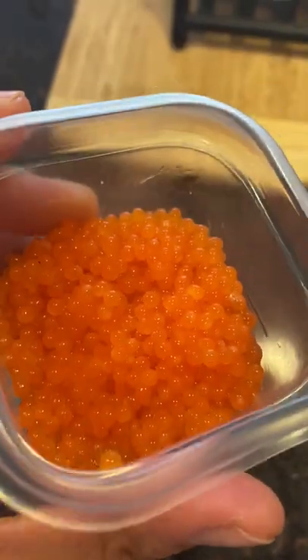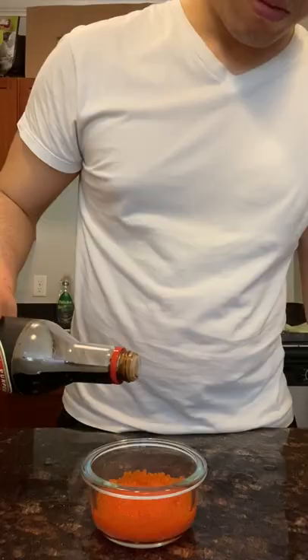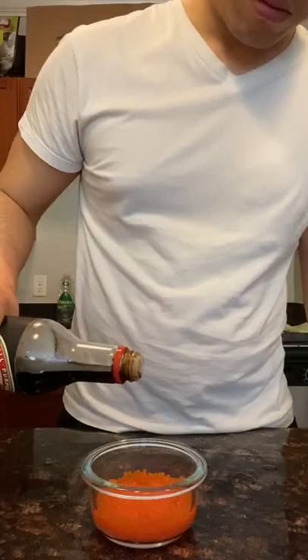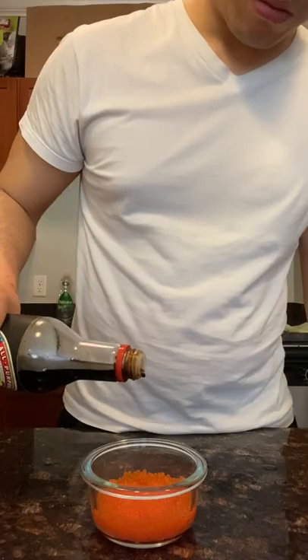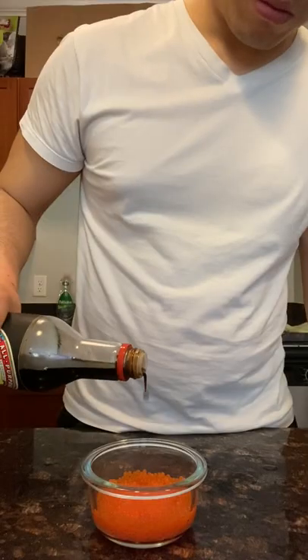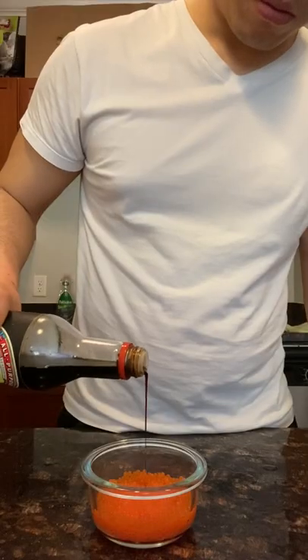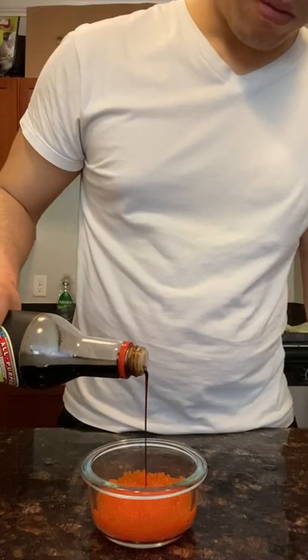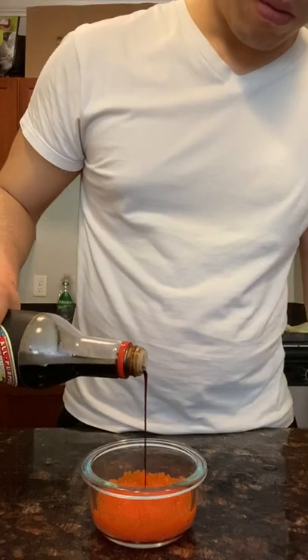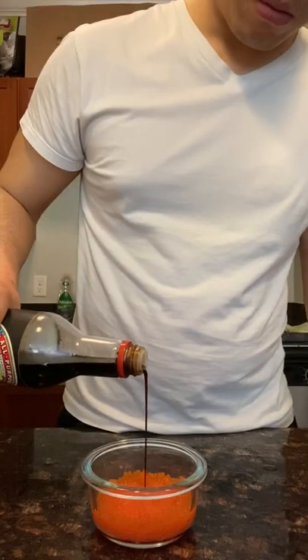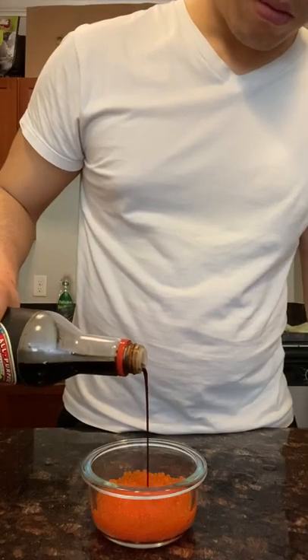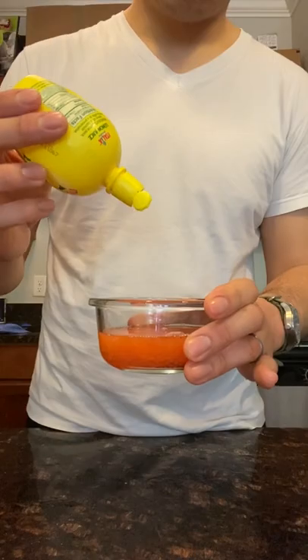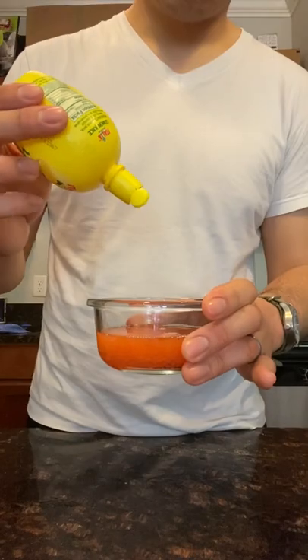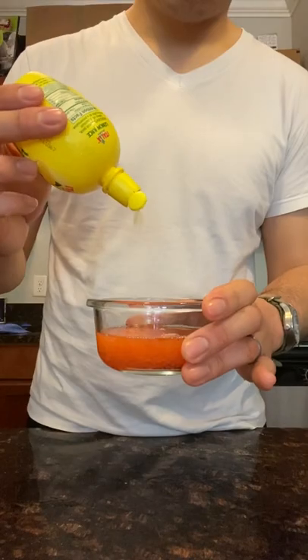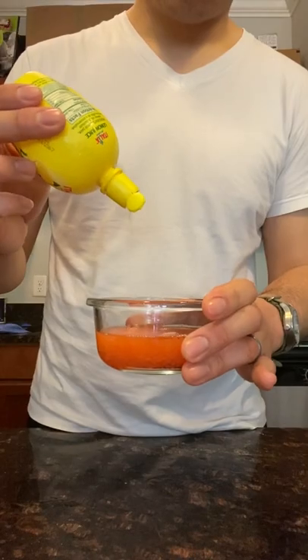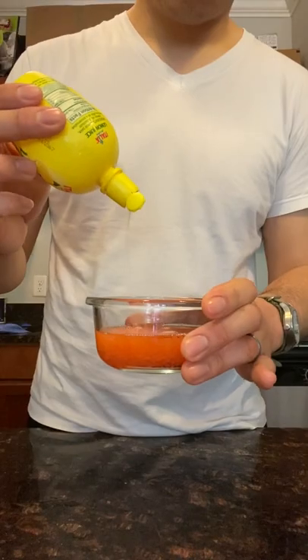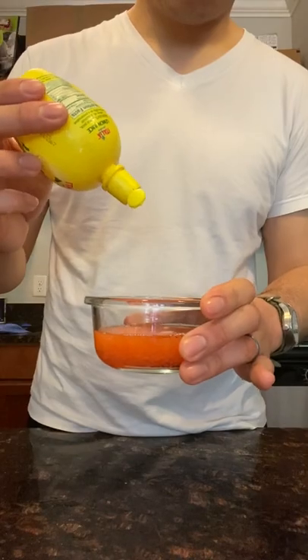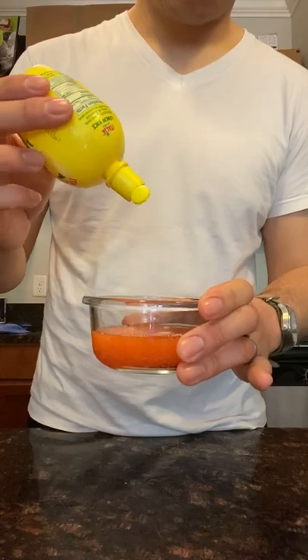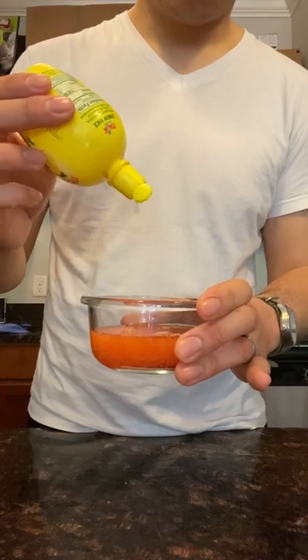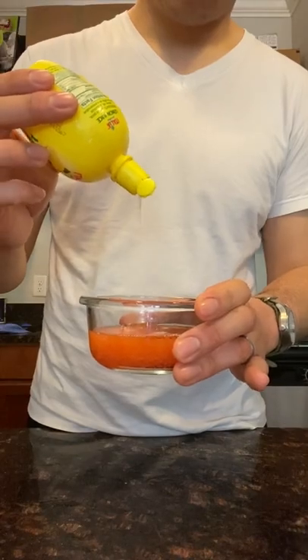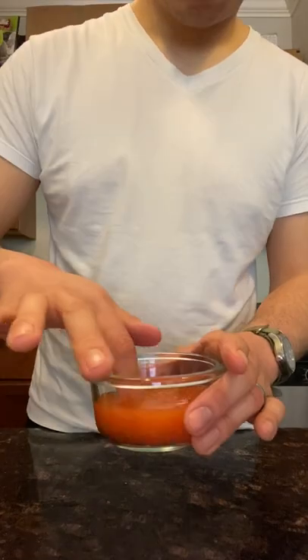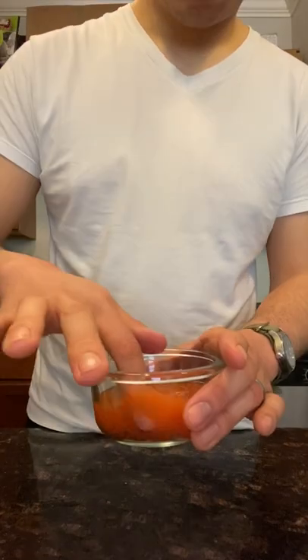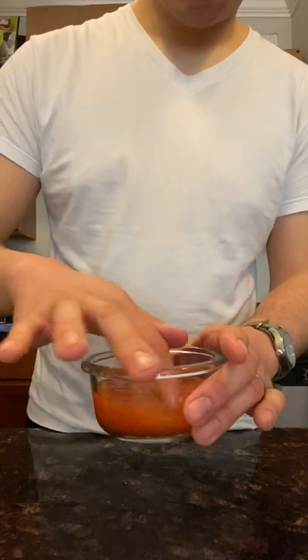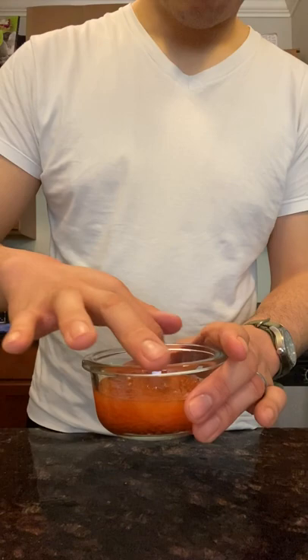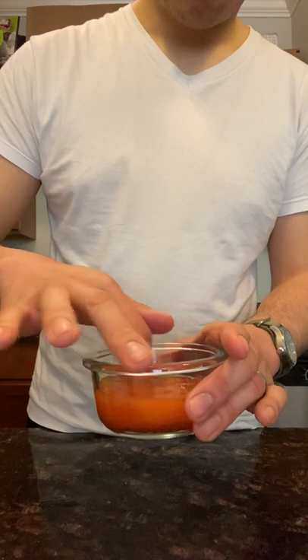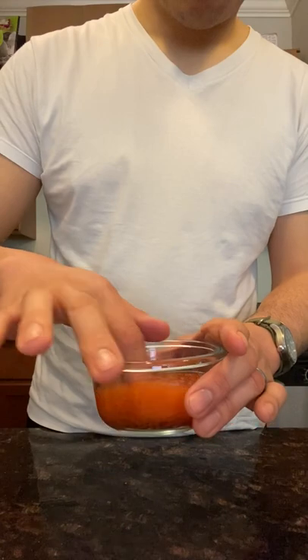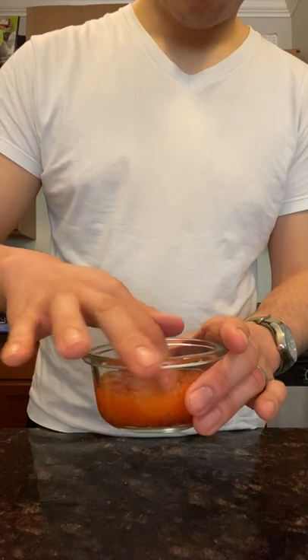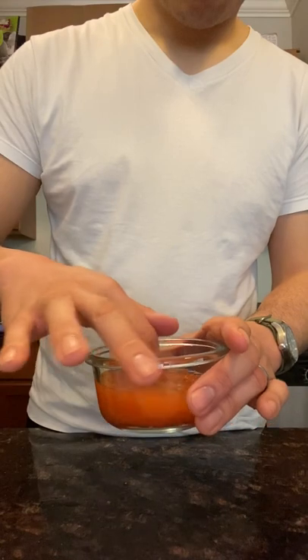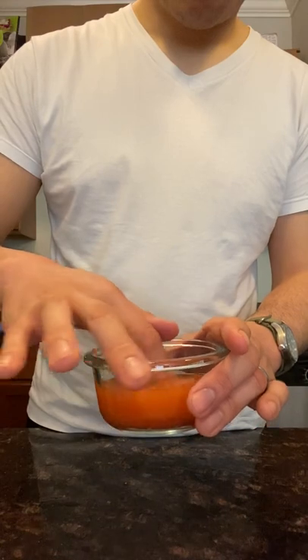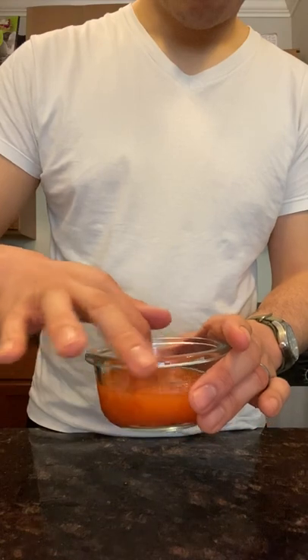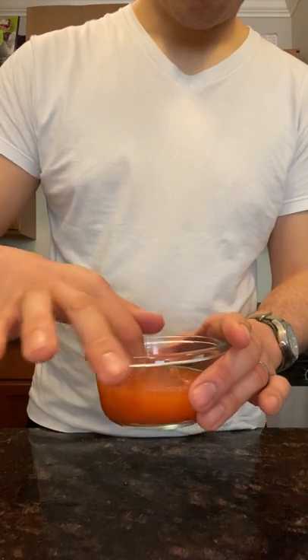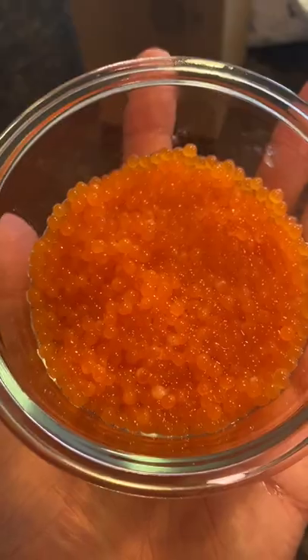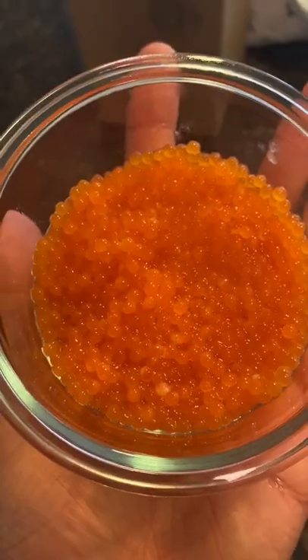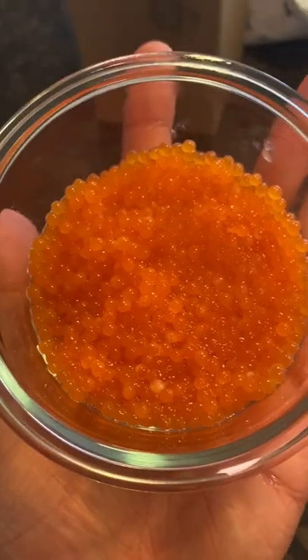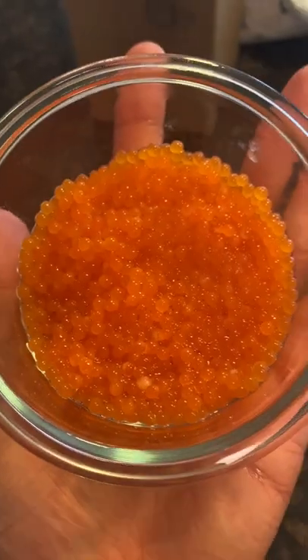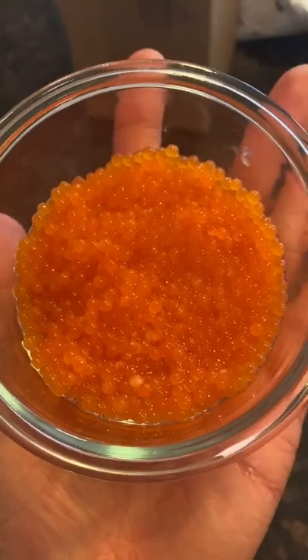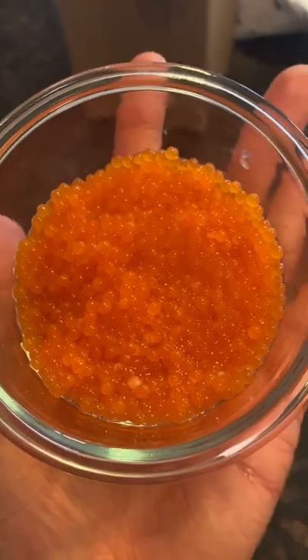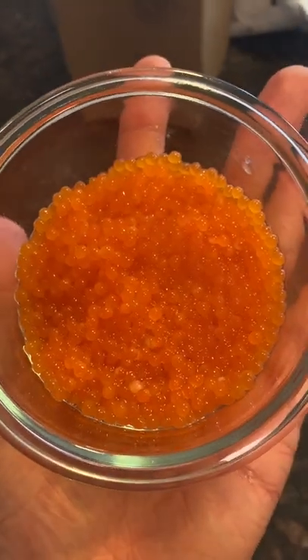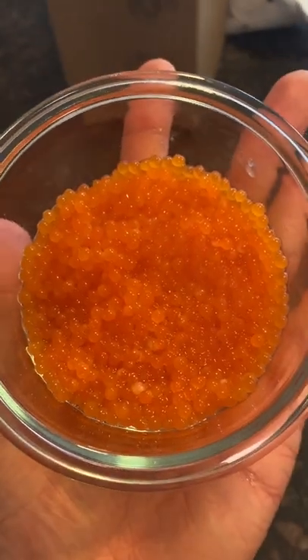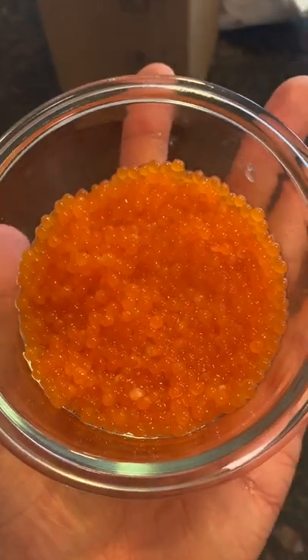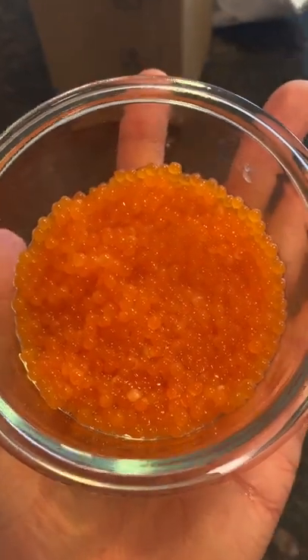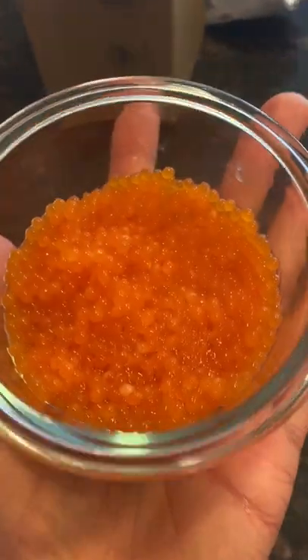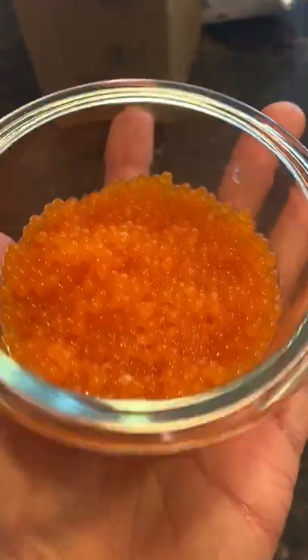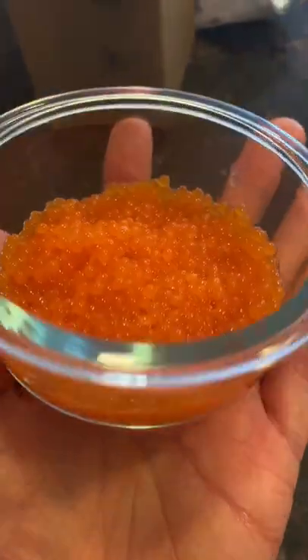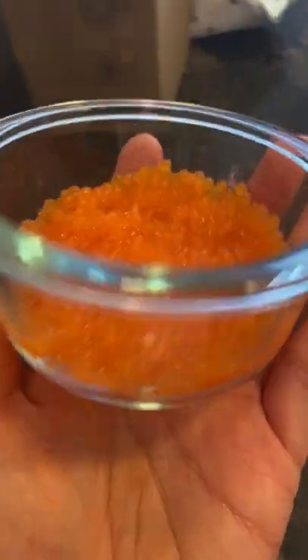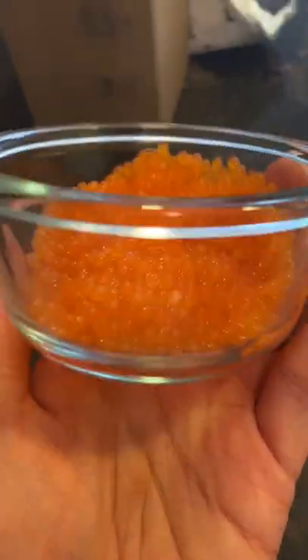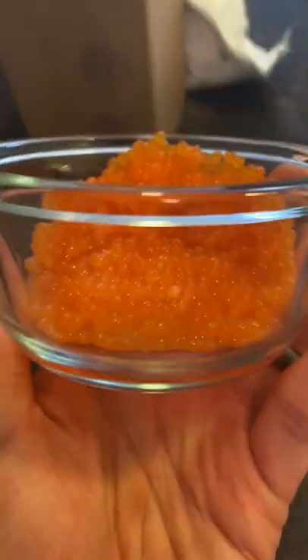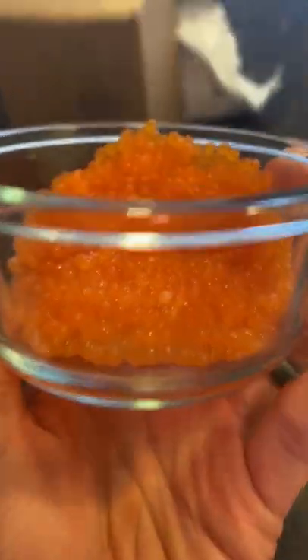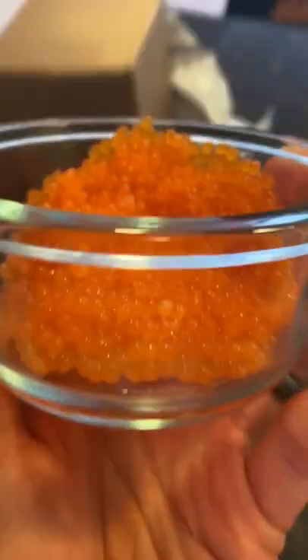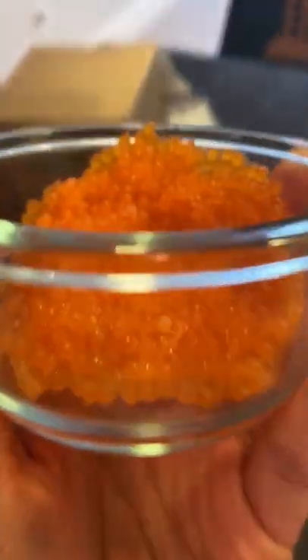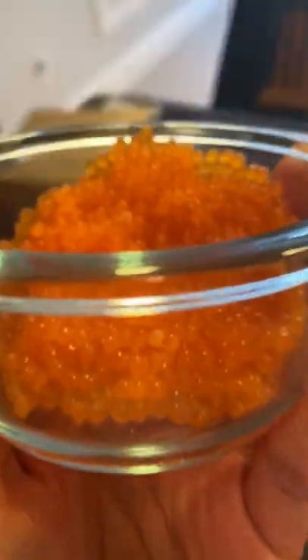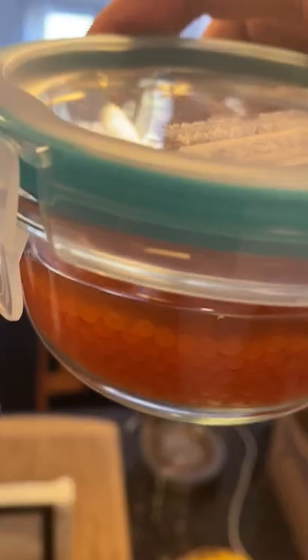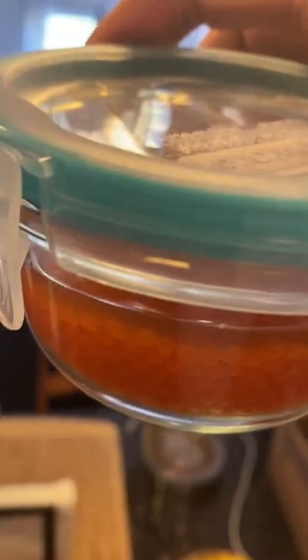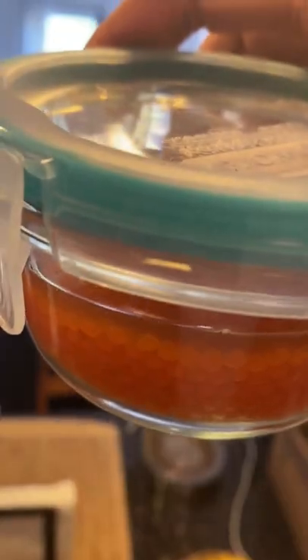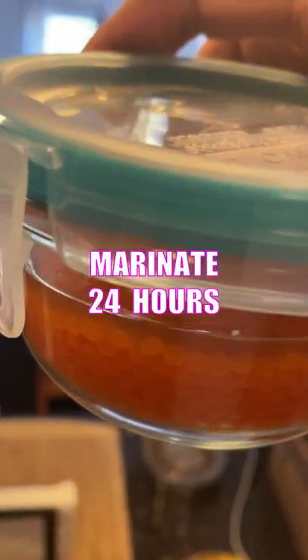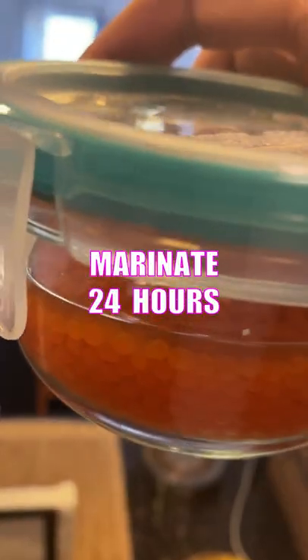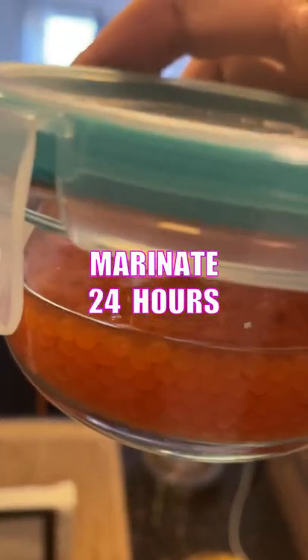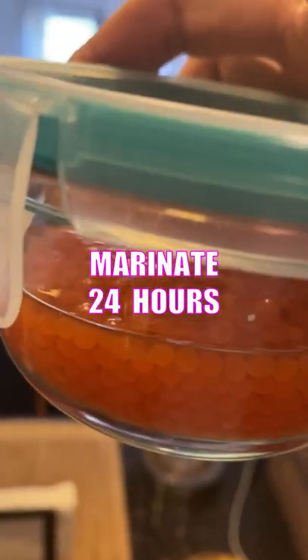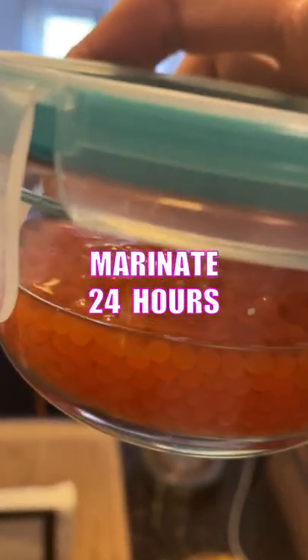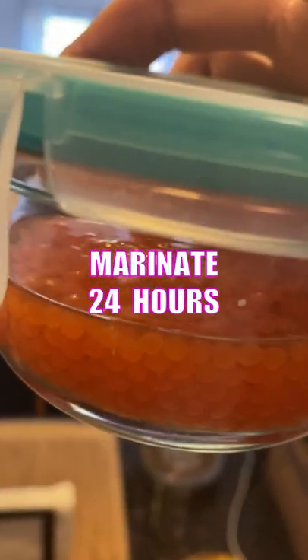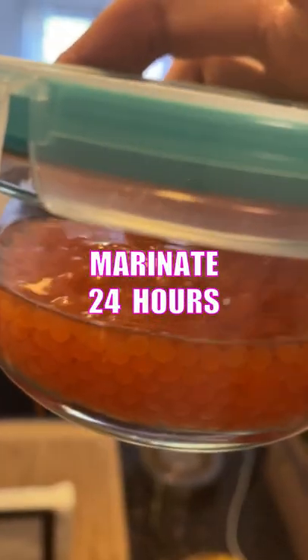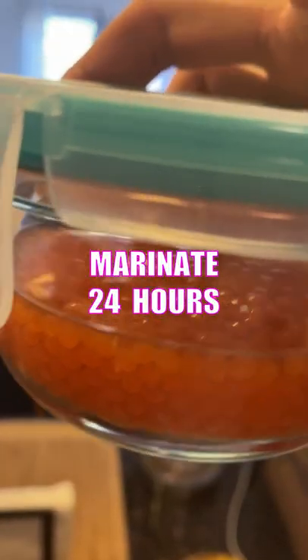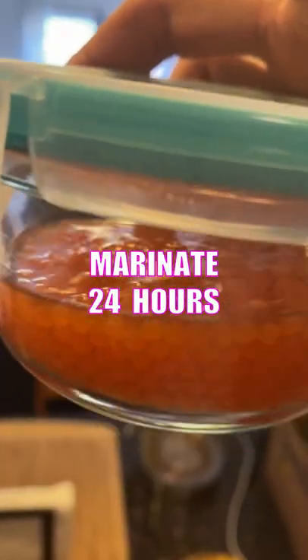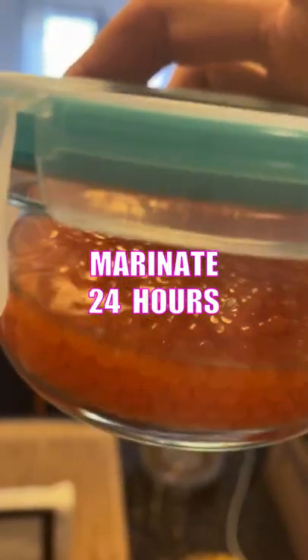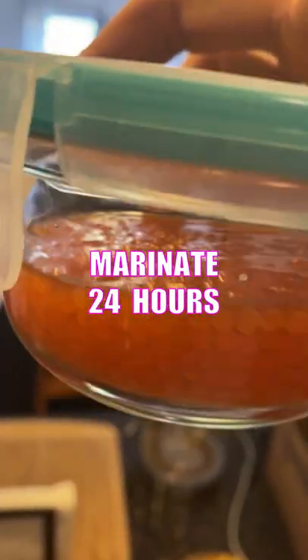The second, we're gonna be fancy and do a Japanese marinade. Add soy sauce, mirin, lemon juice, and water to a jar, then add your eggs. Now we let these puppies rest in the fridge for a day.